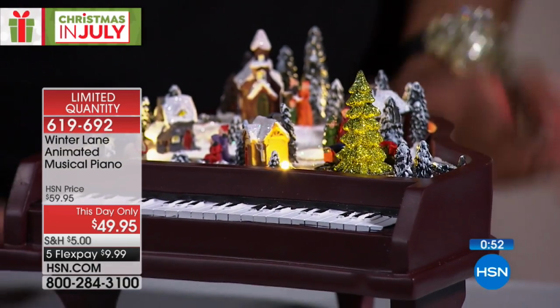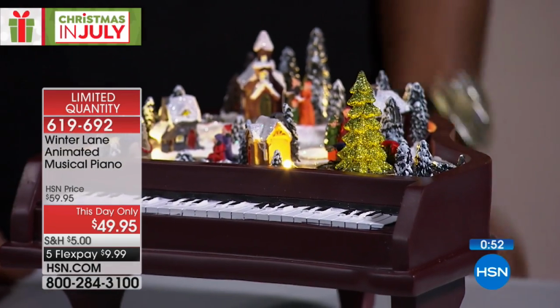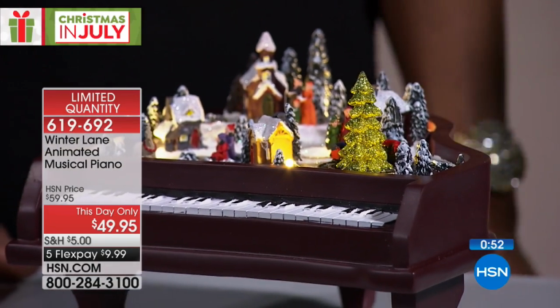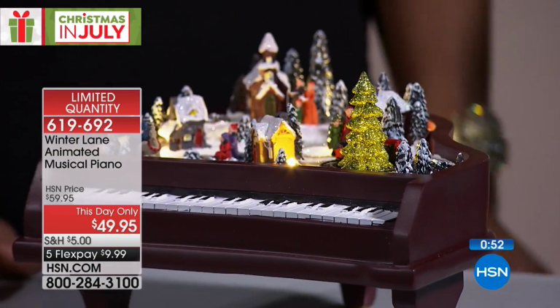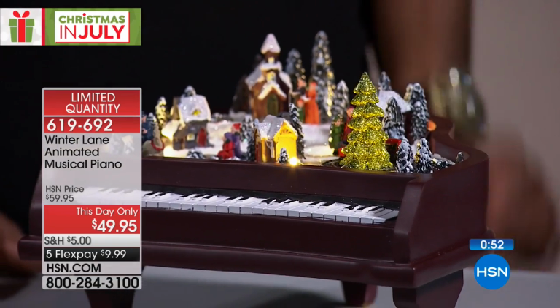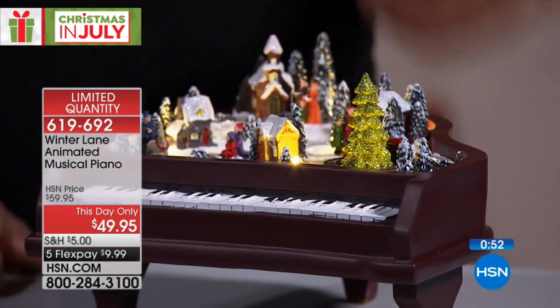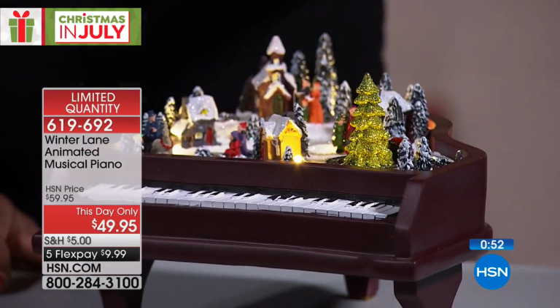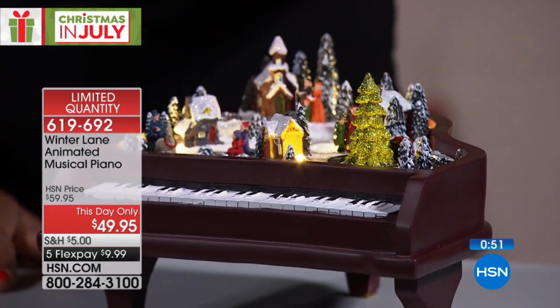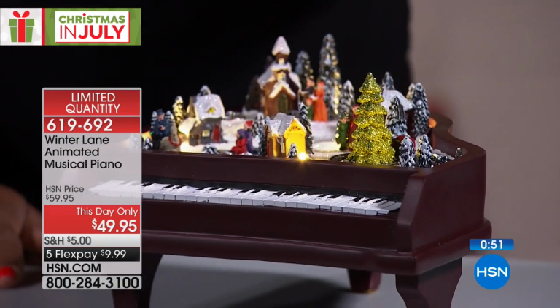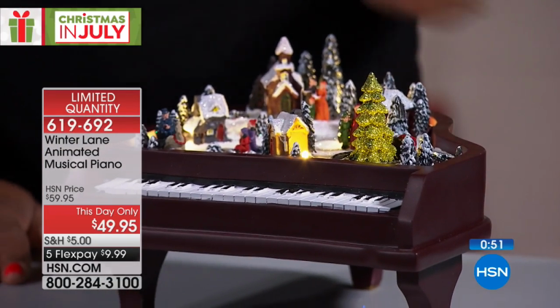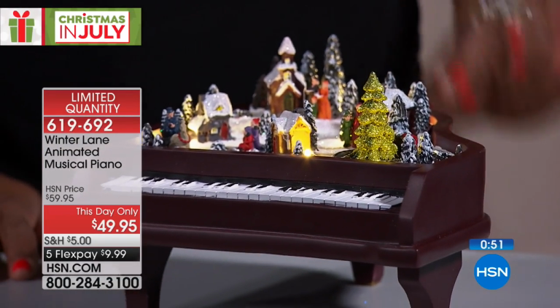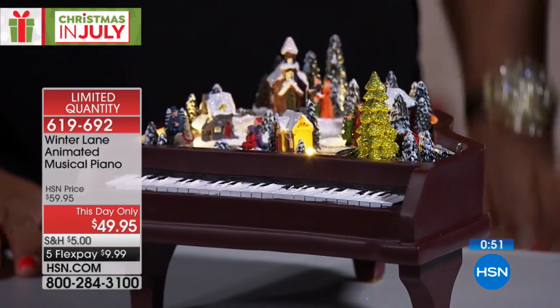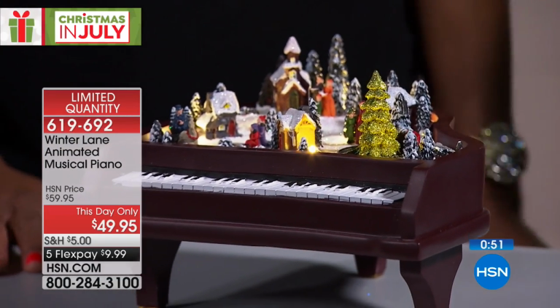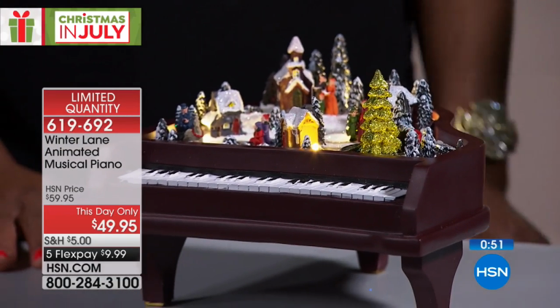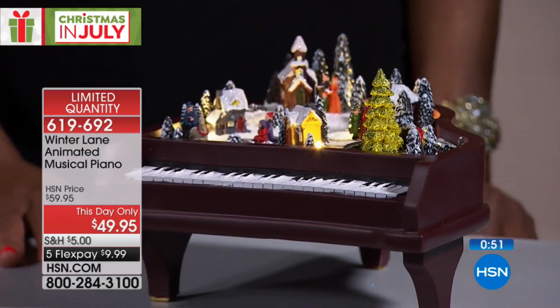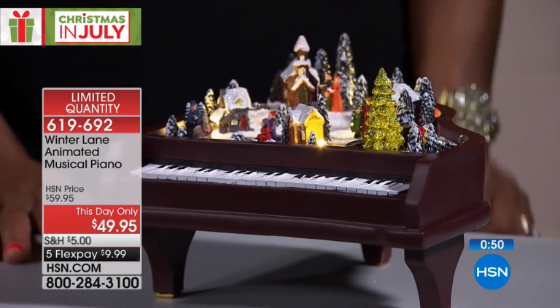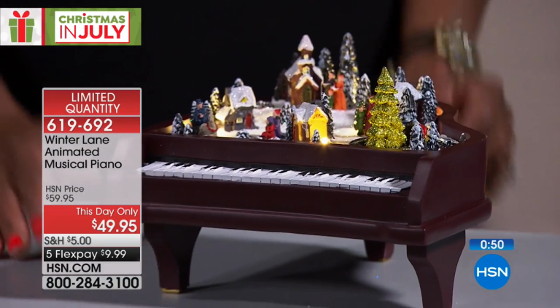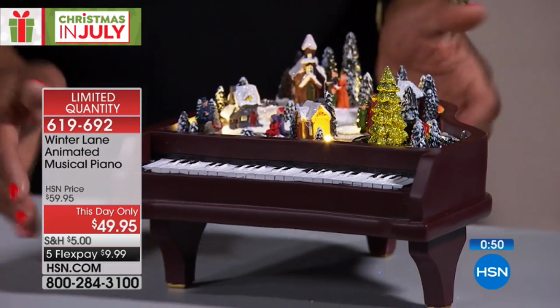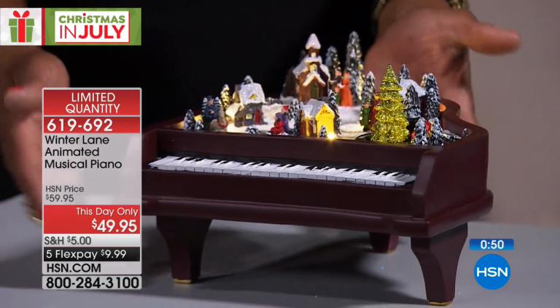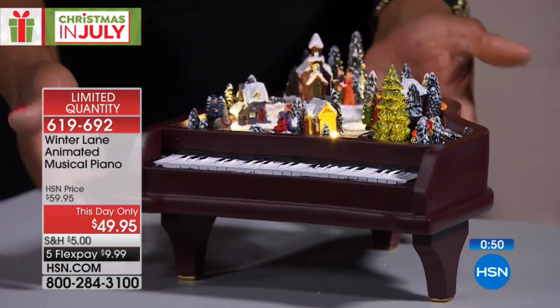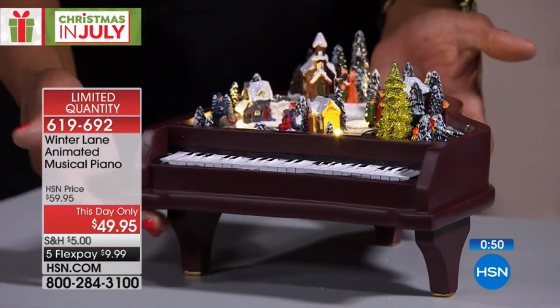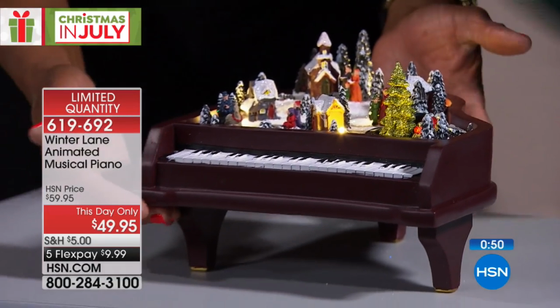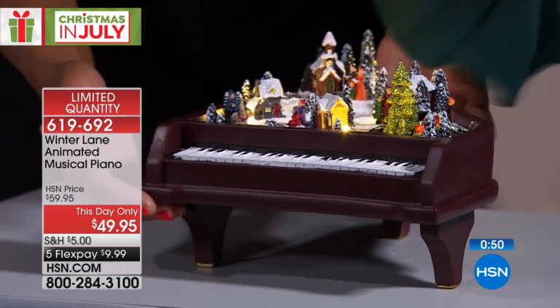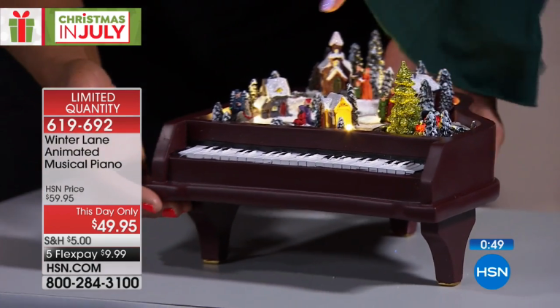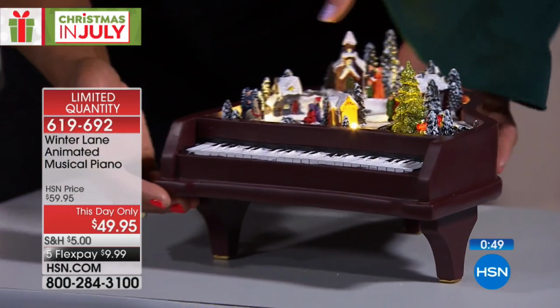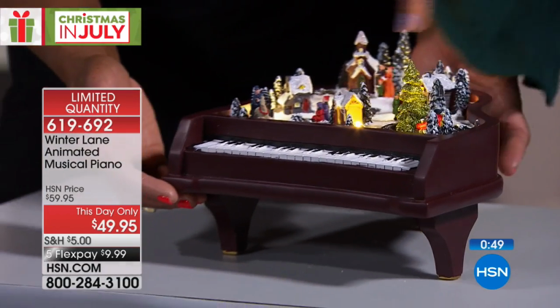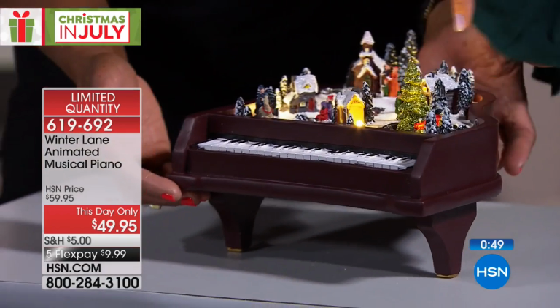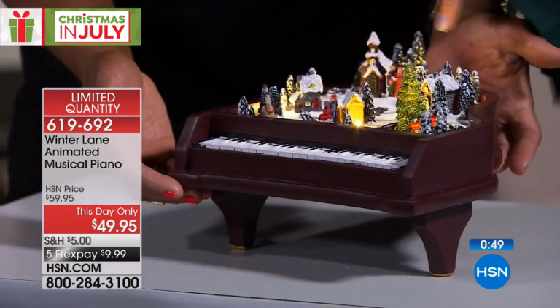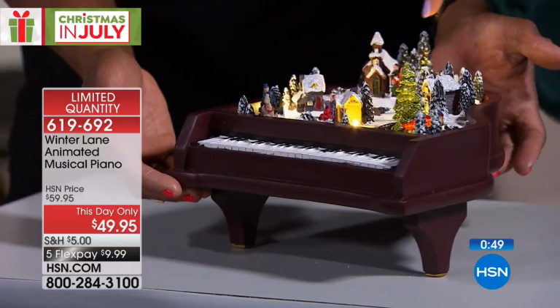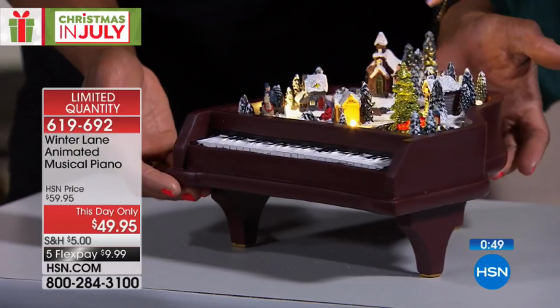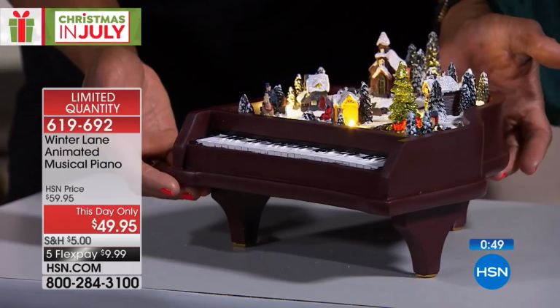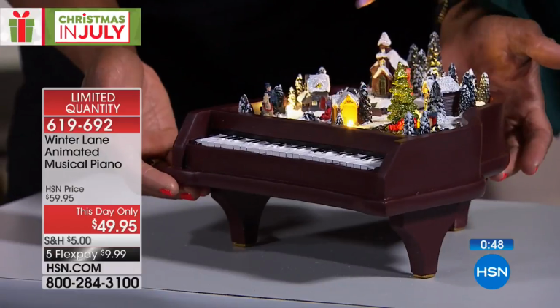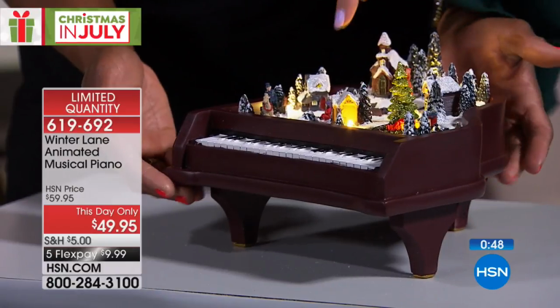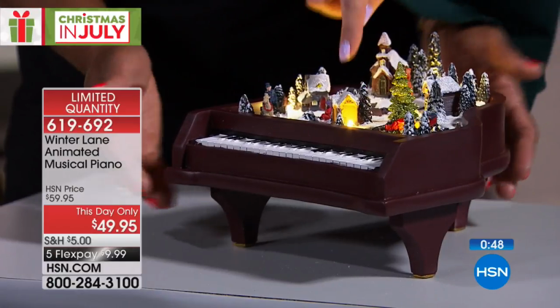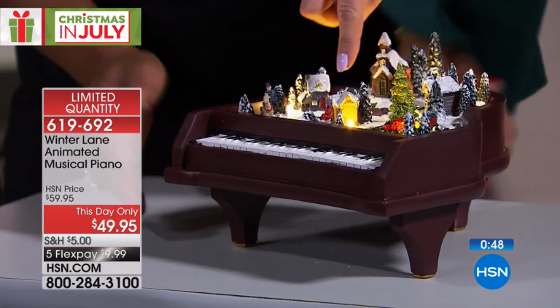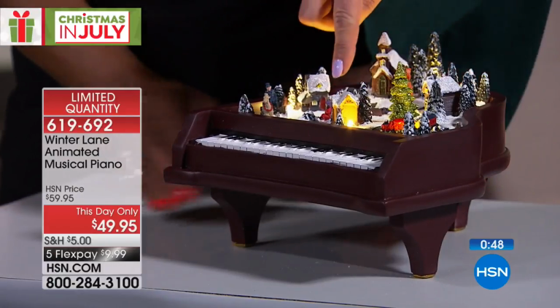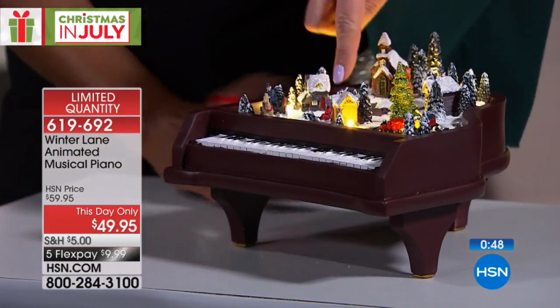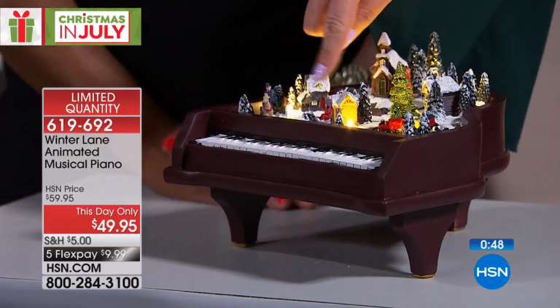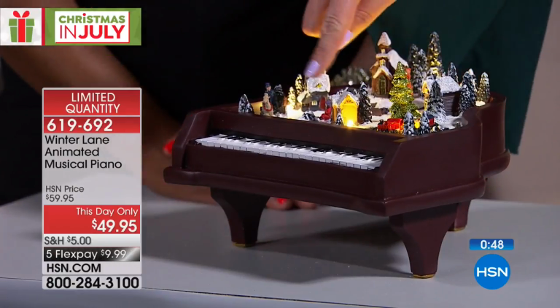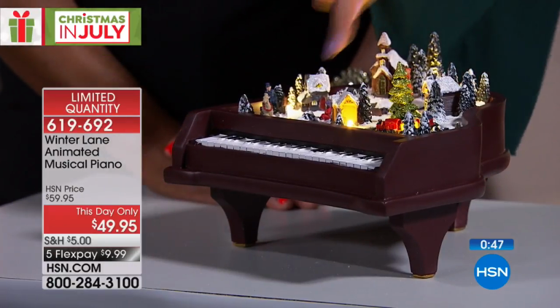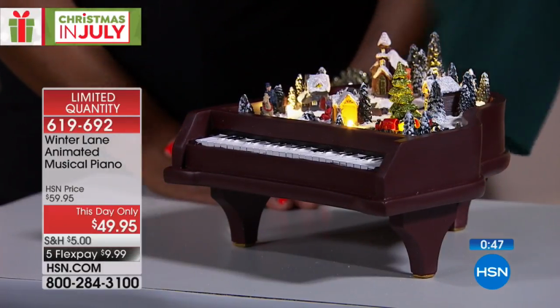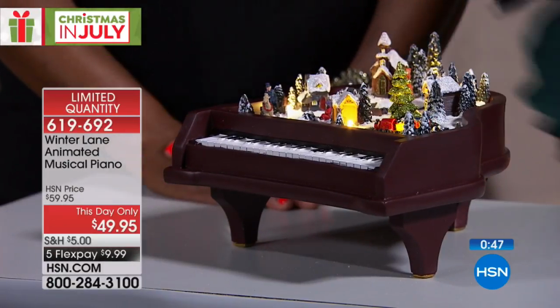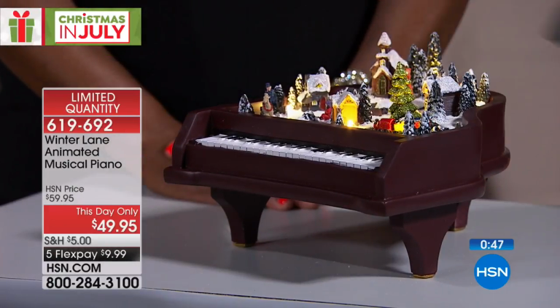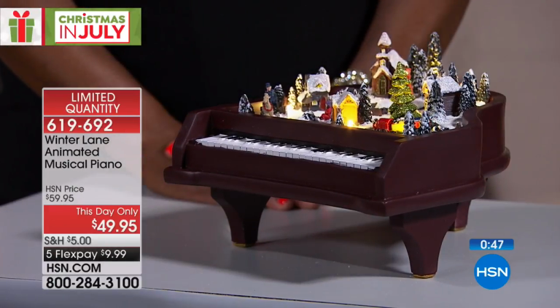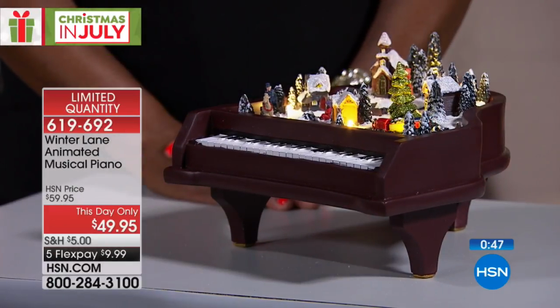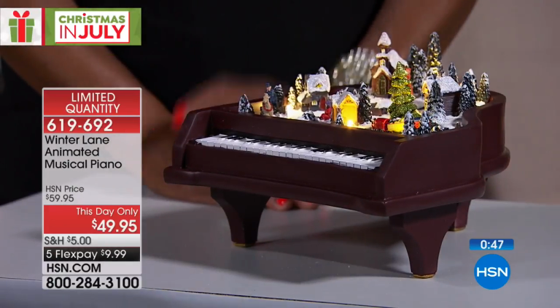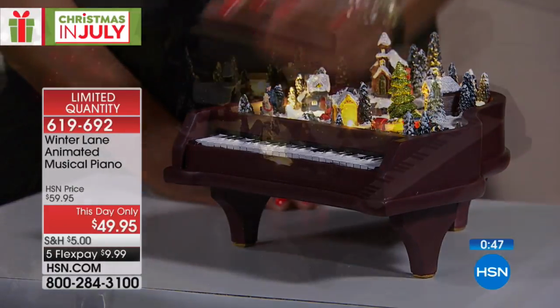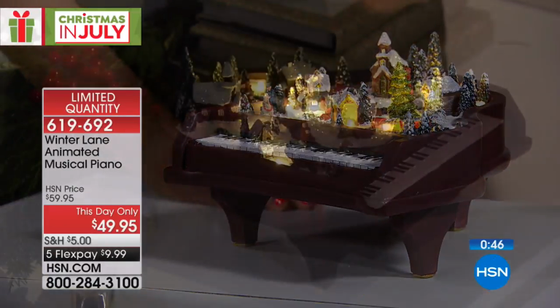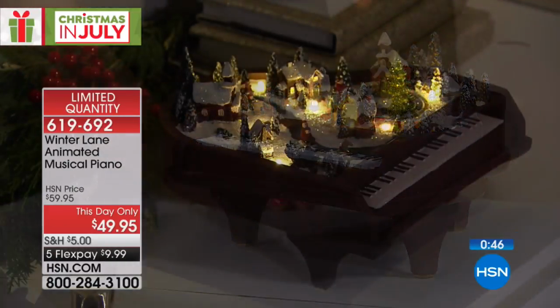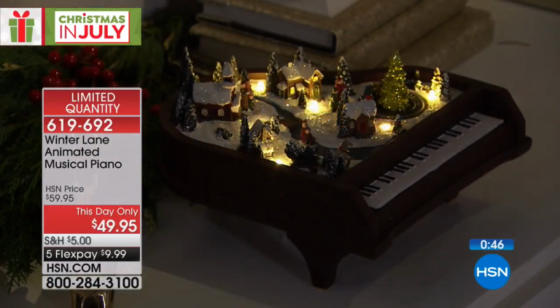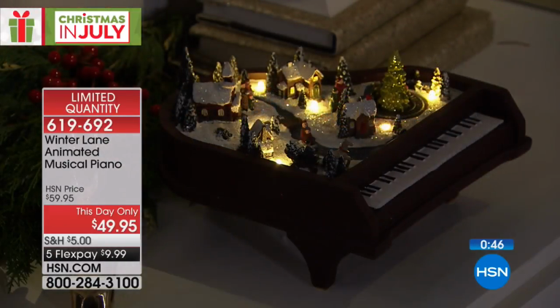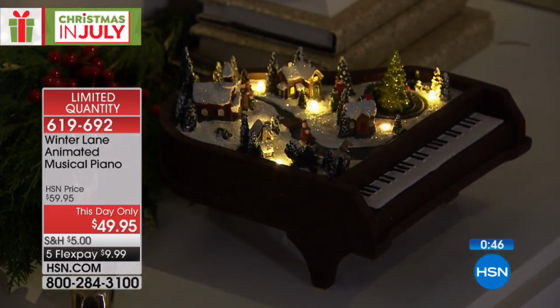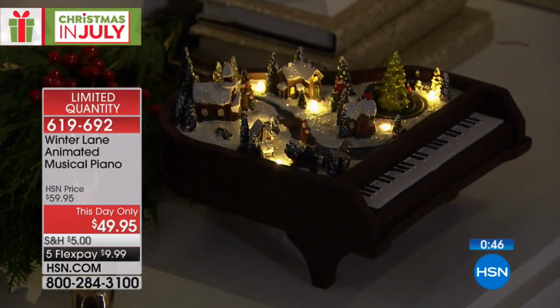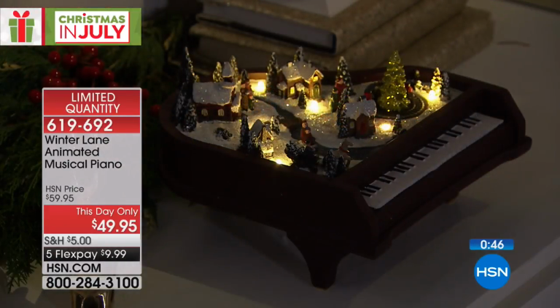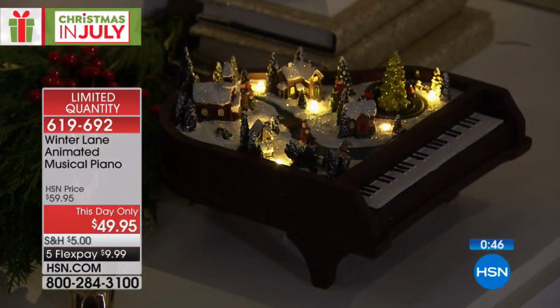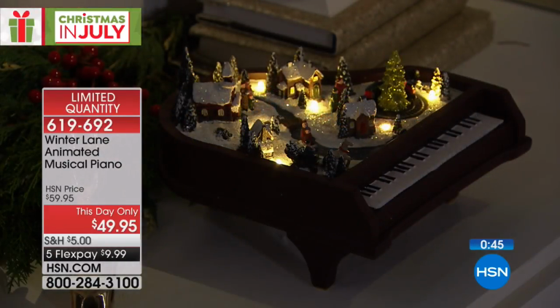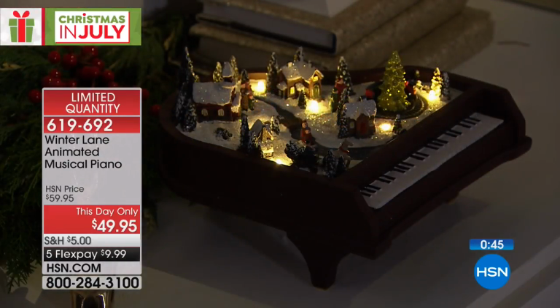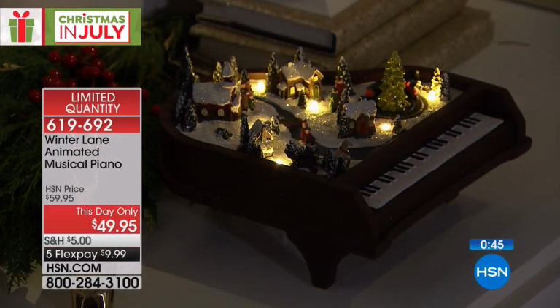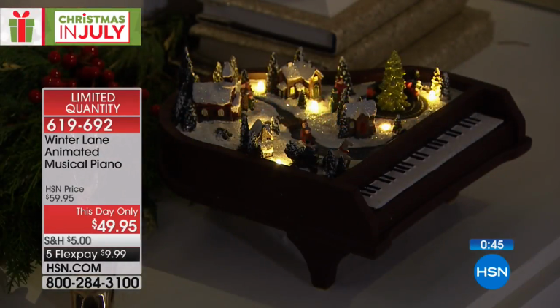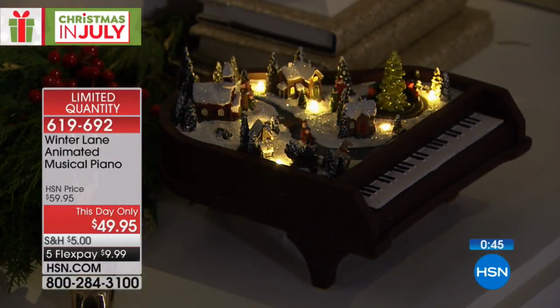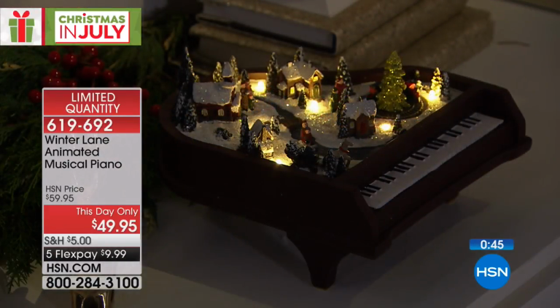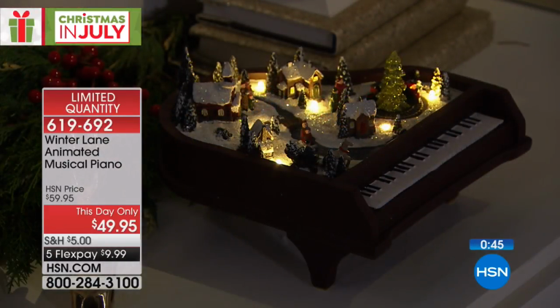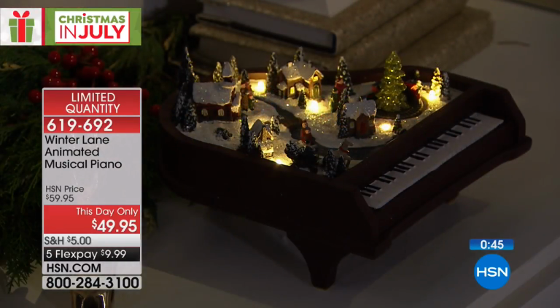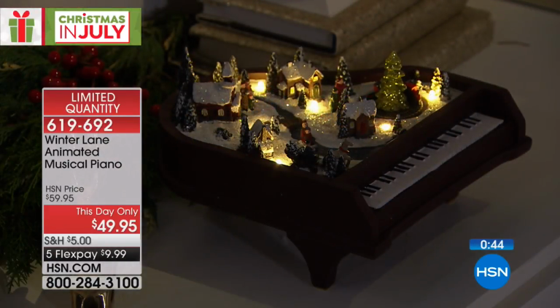Doesn't it look like it just snowed and they cleared it out for you? Yeah, they cleared like a little path. And then someone's playing already on the little — the bridge is right there.